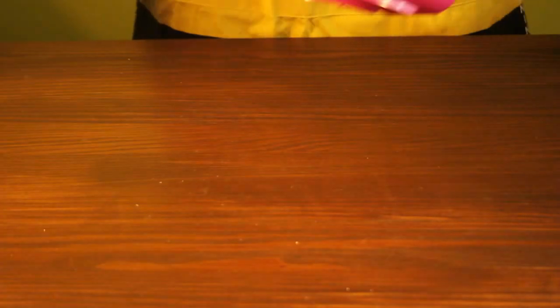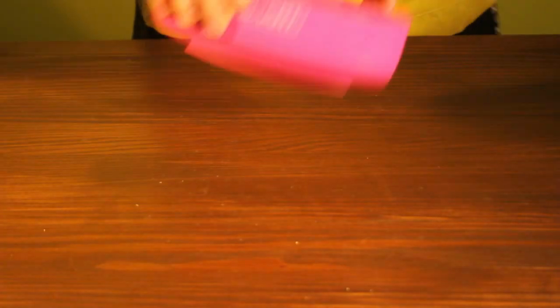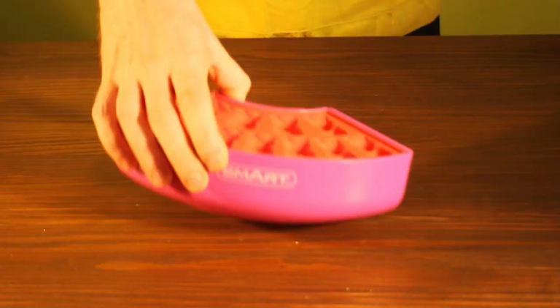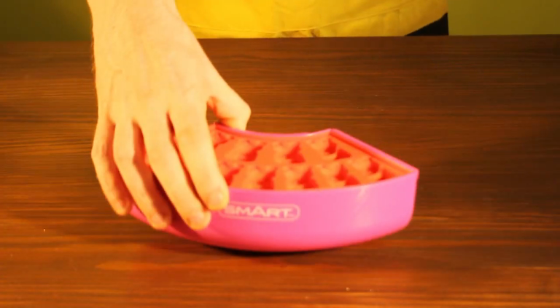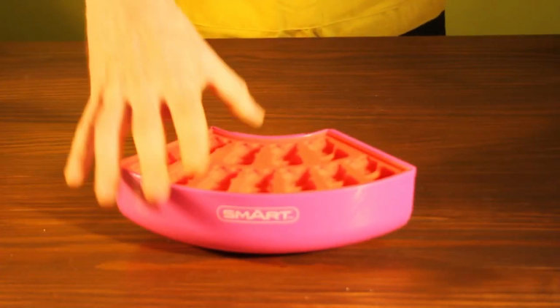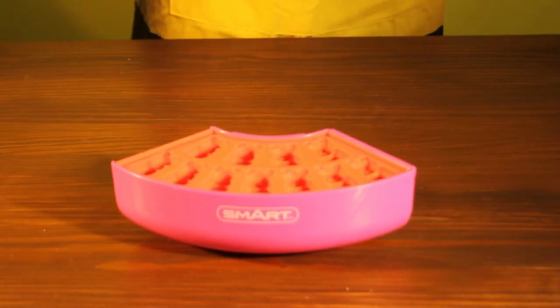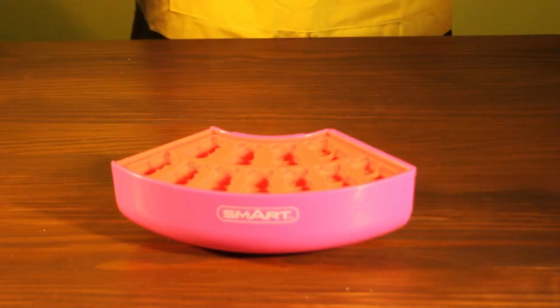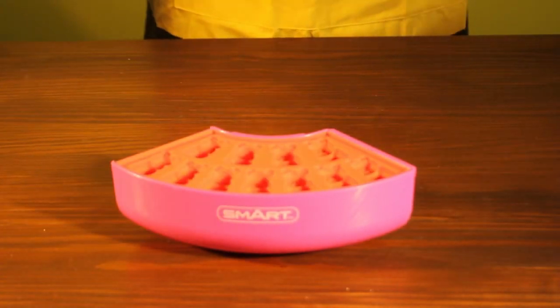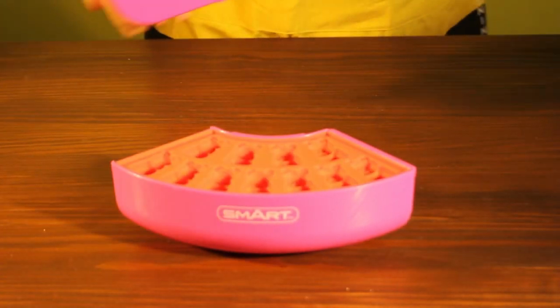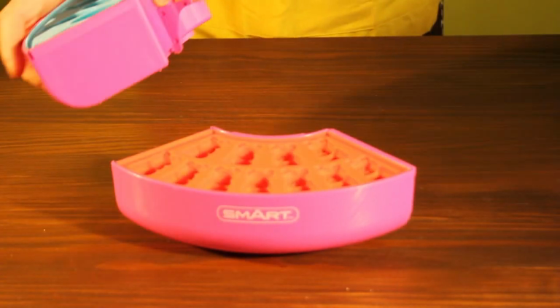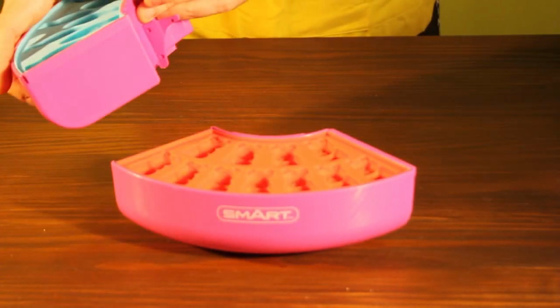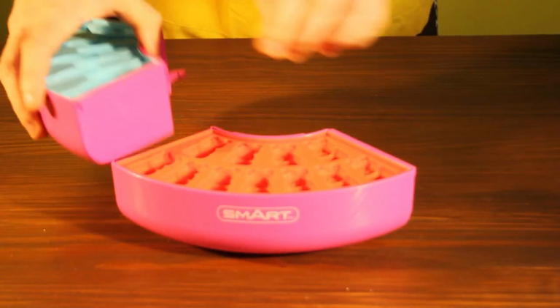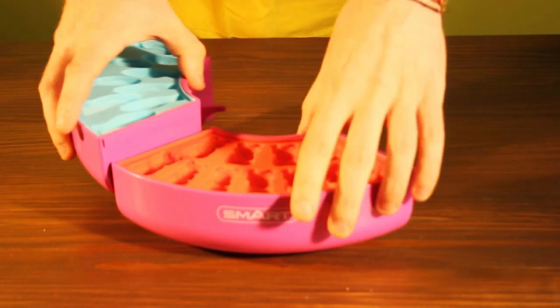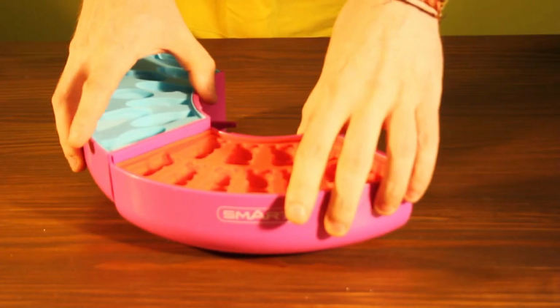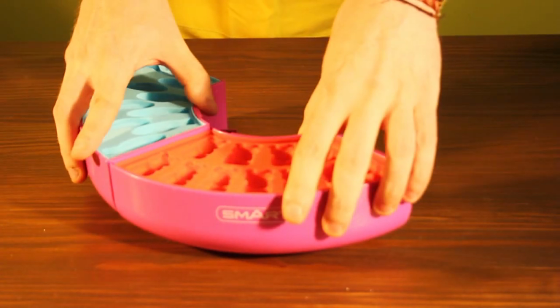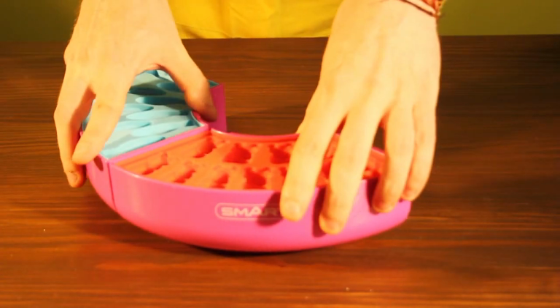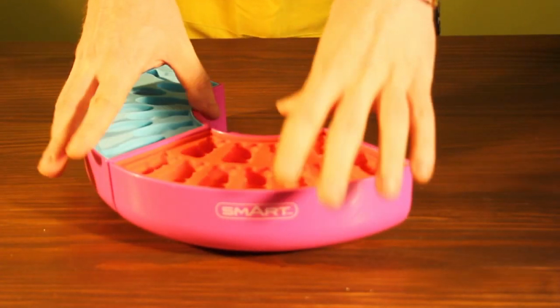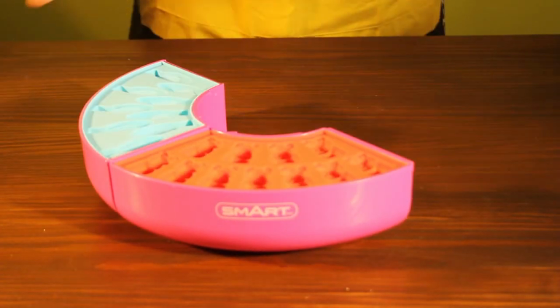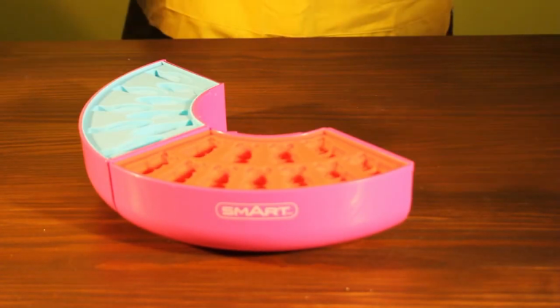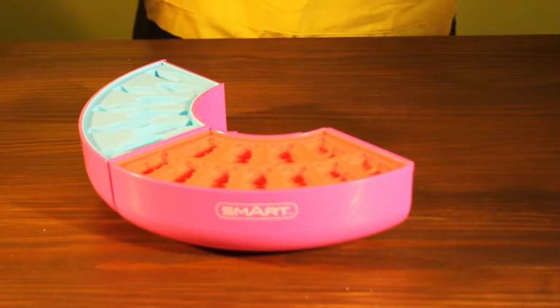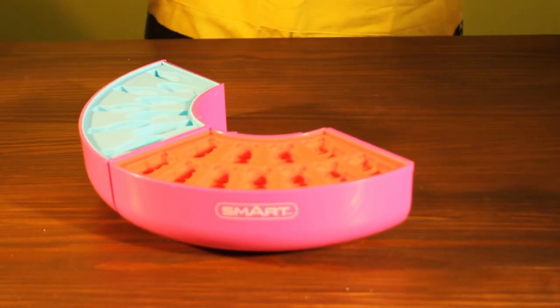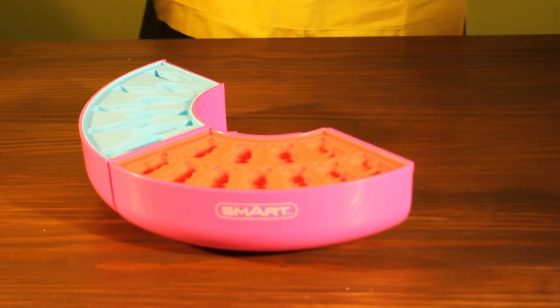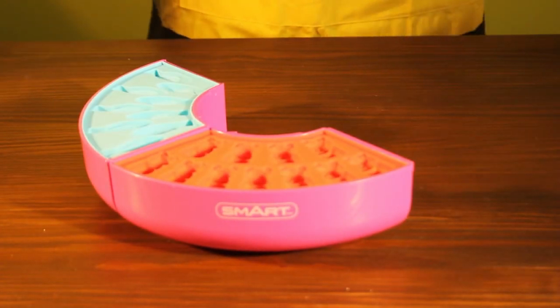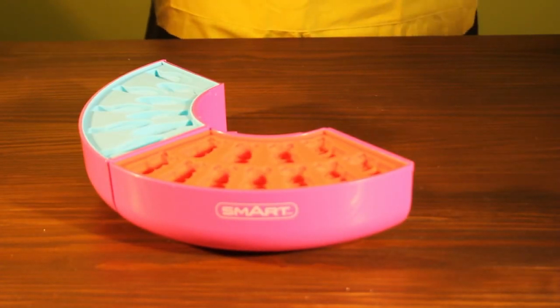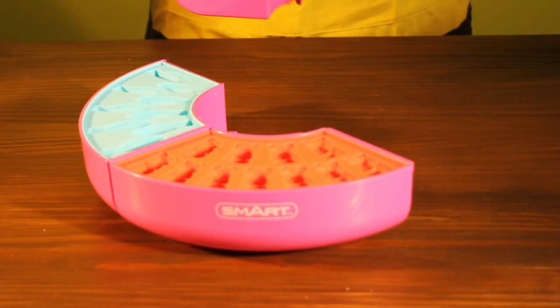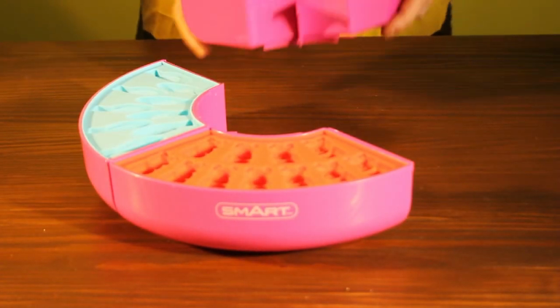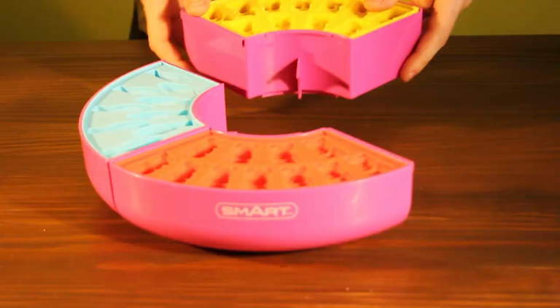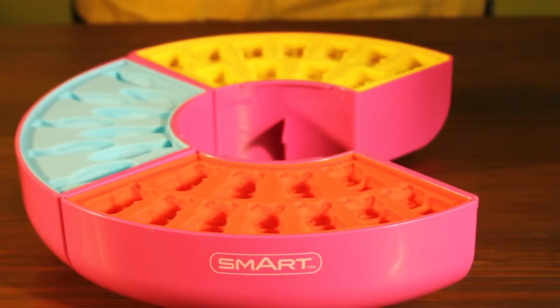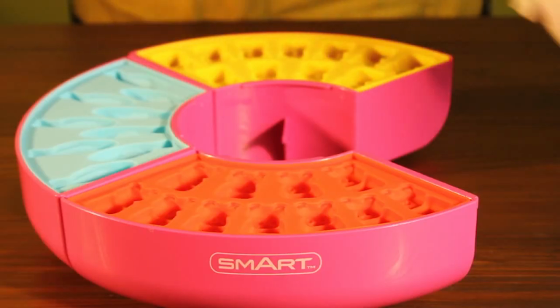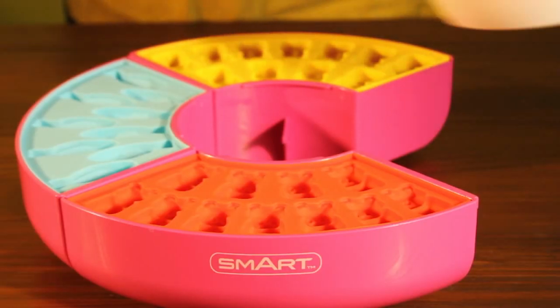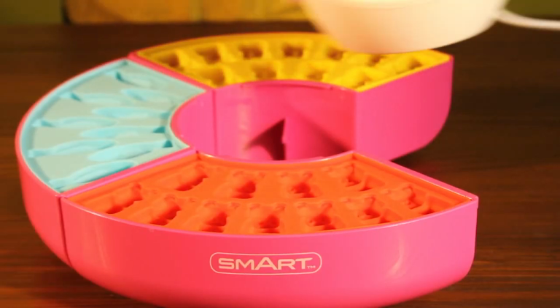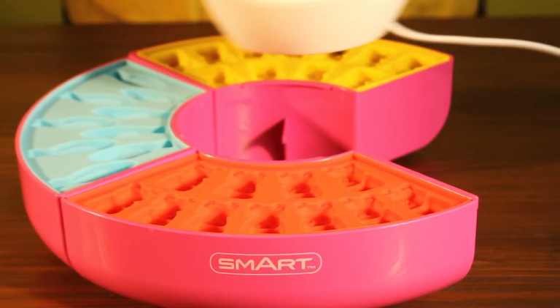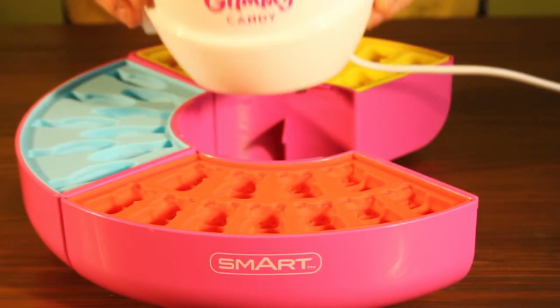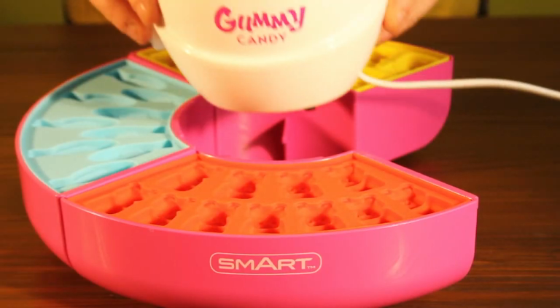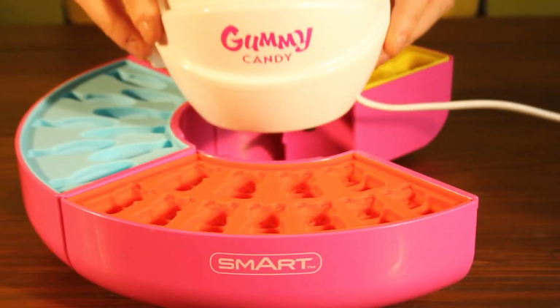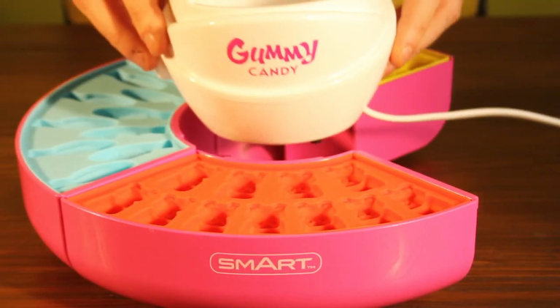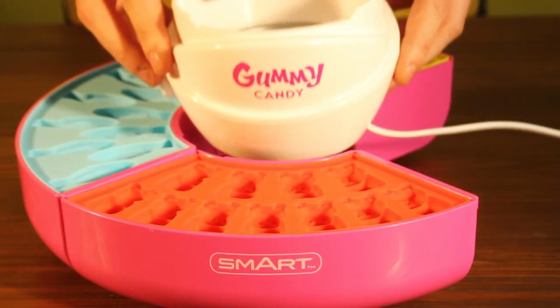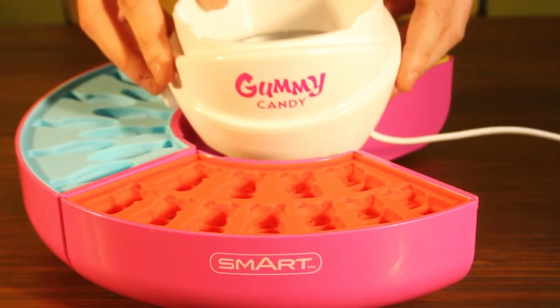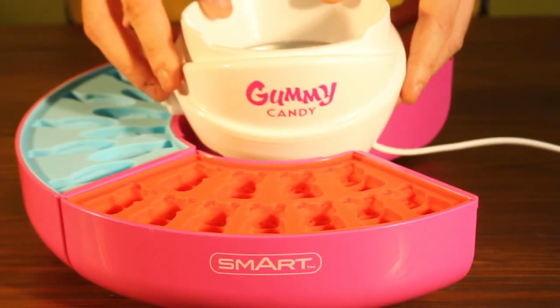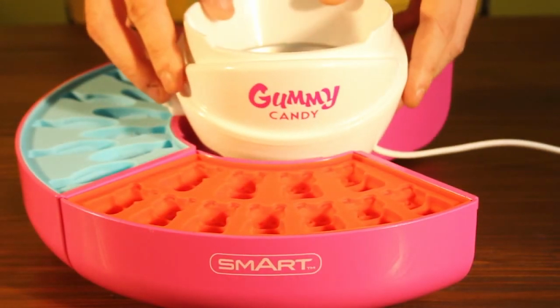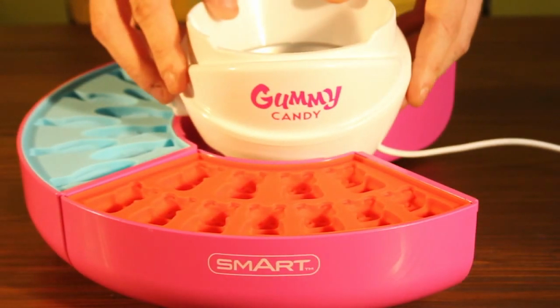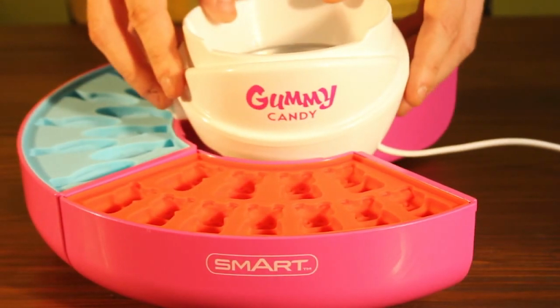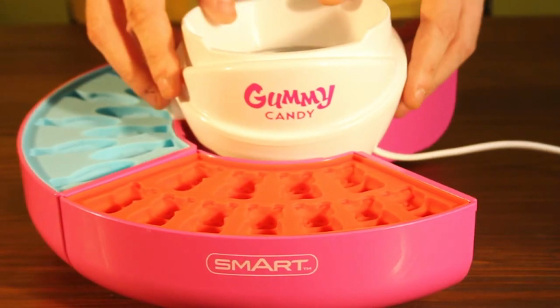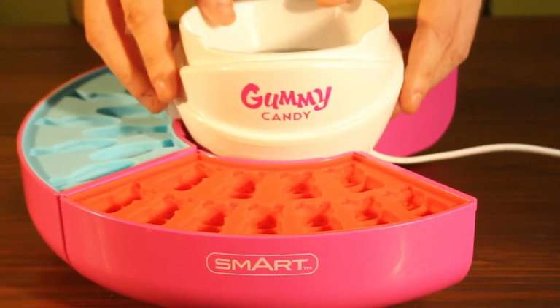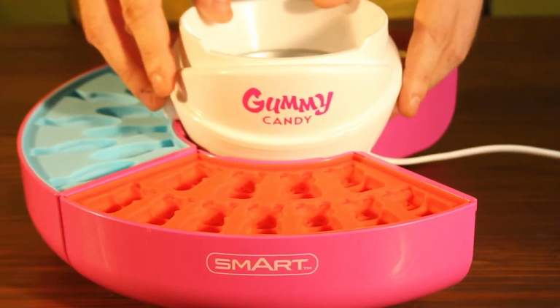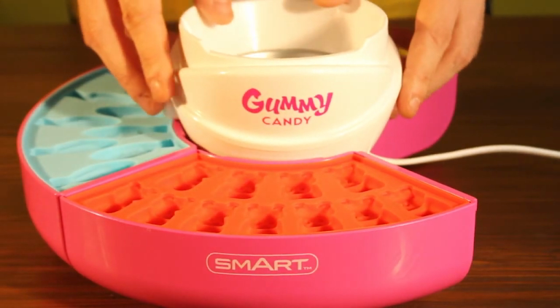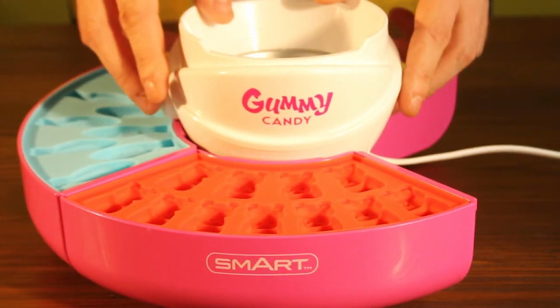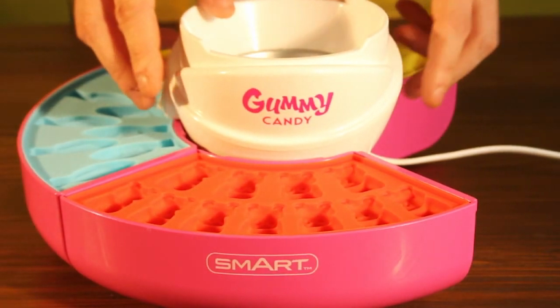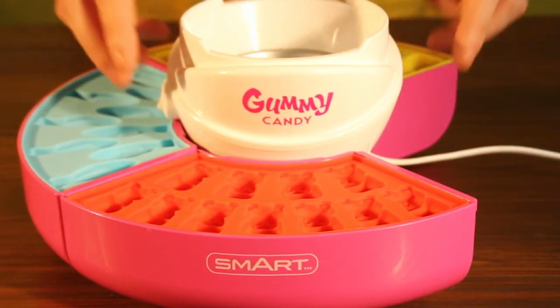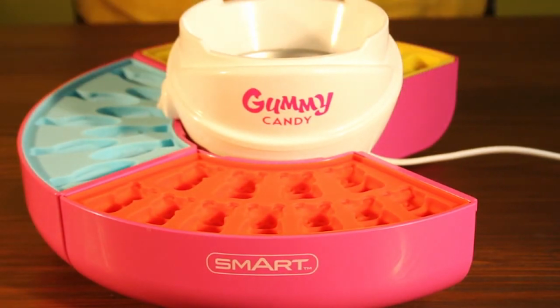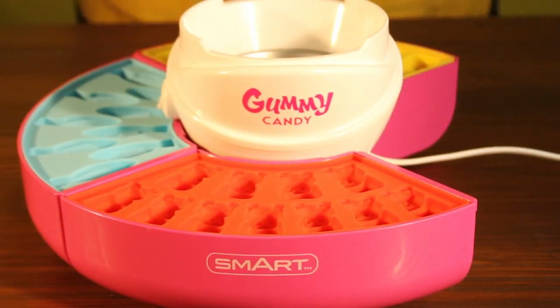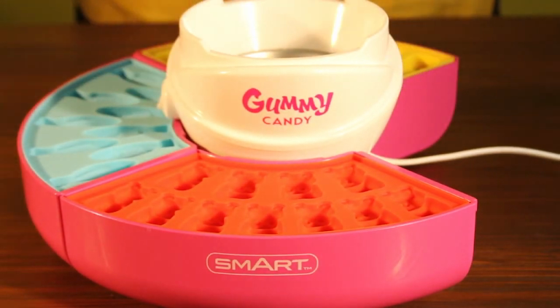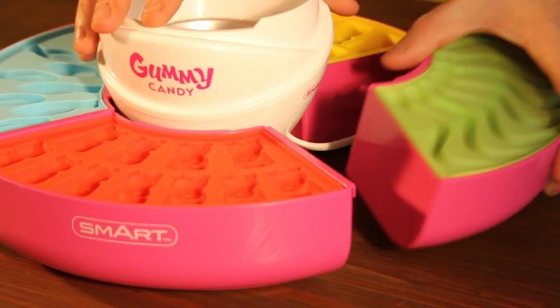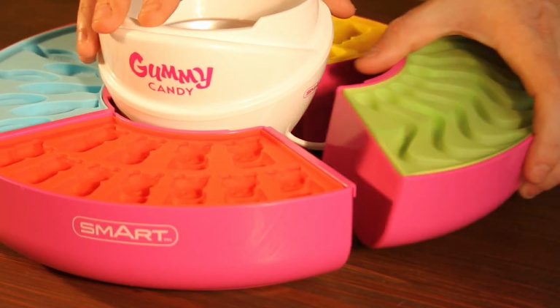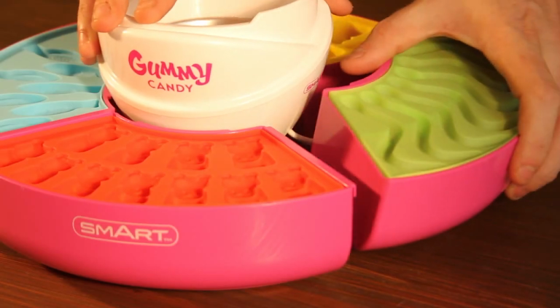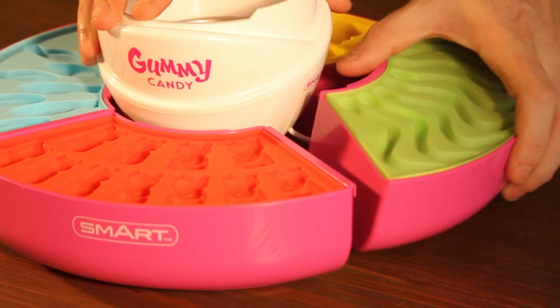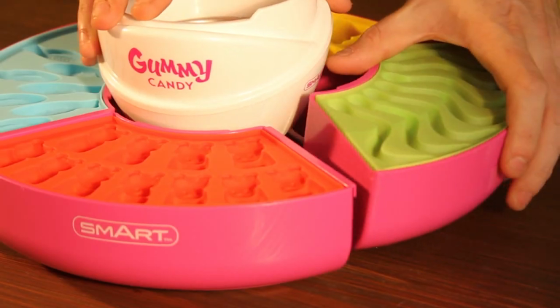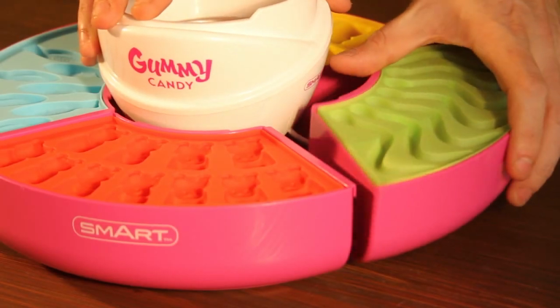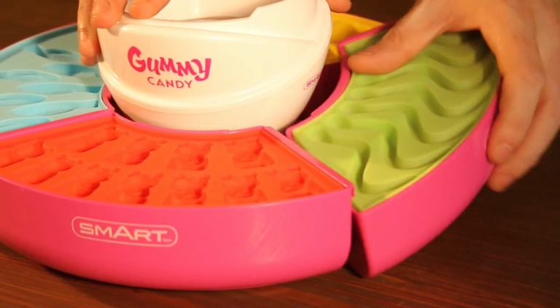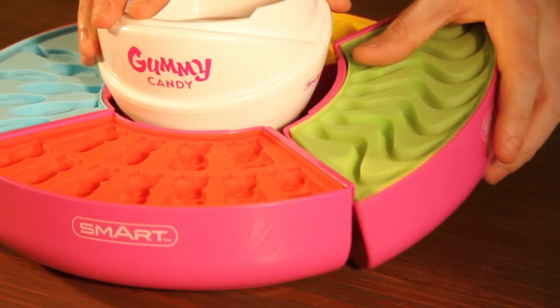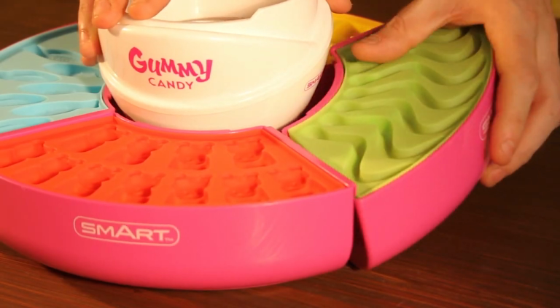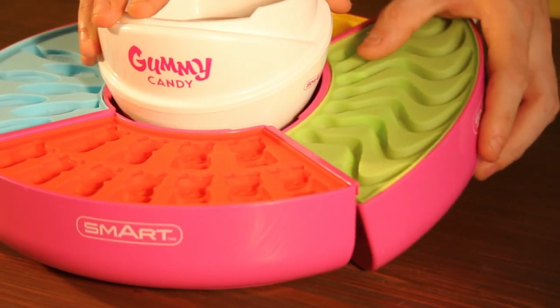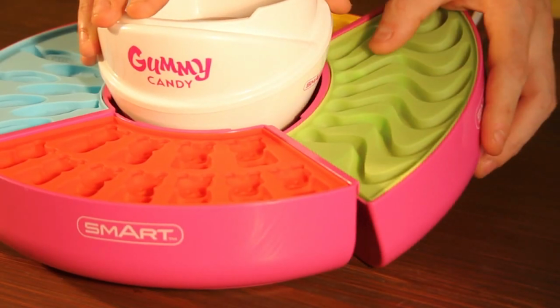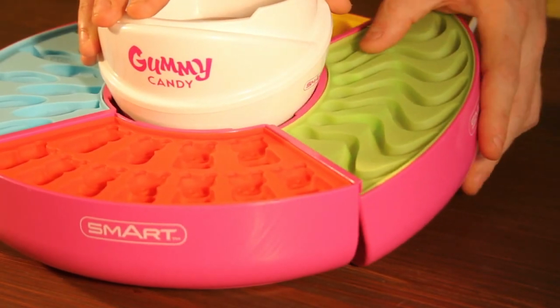To start off, assemble three of the sides and place the heating base on top. Now add the fourth tray to complete the connection.